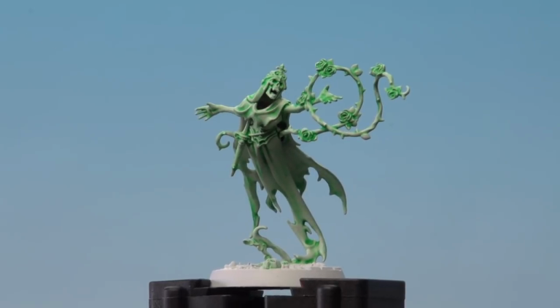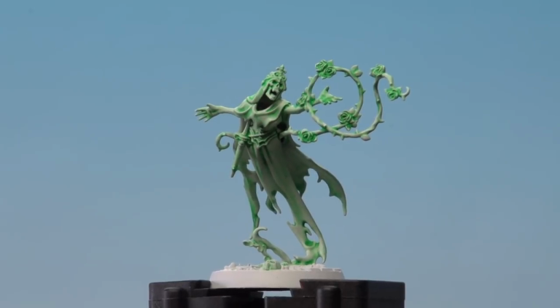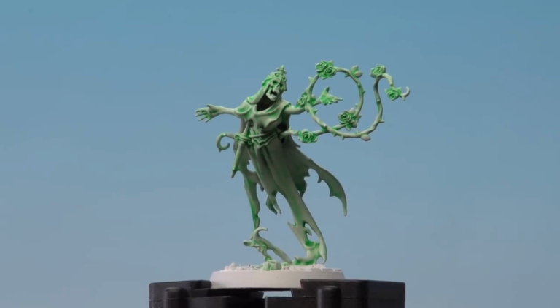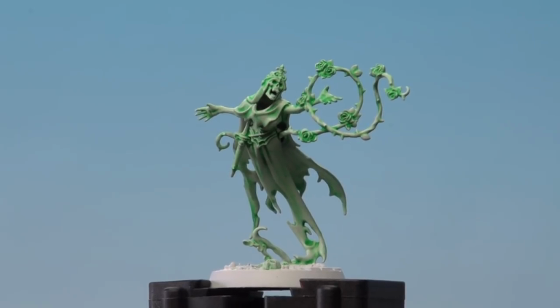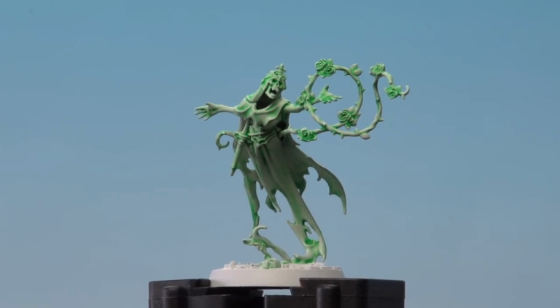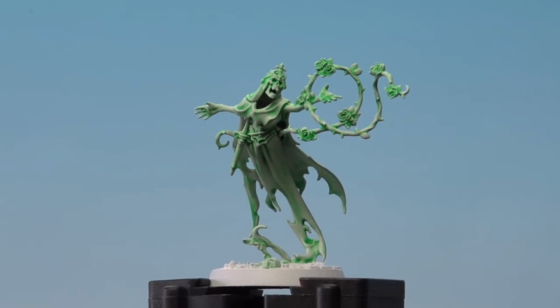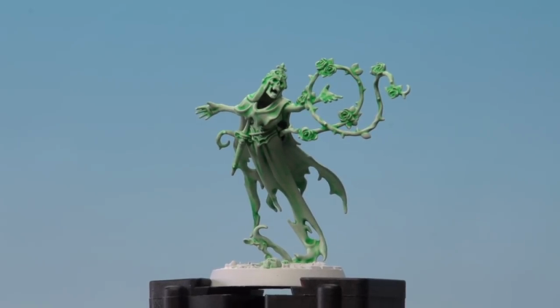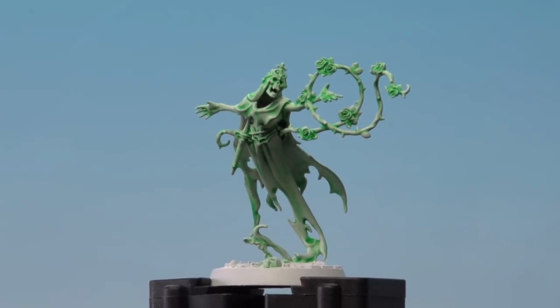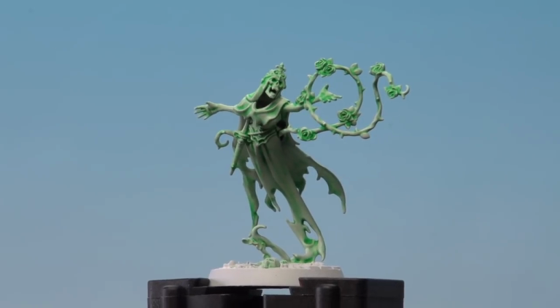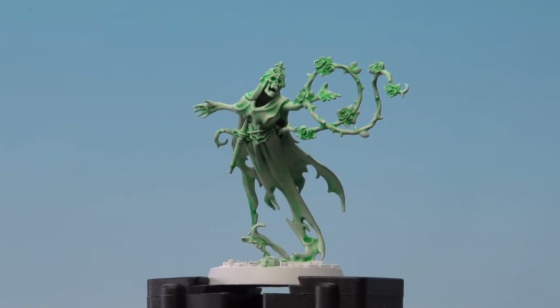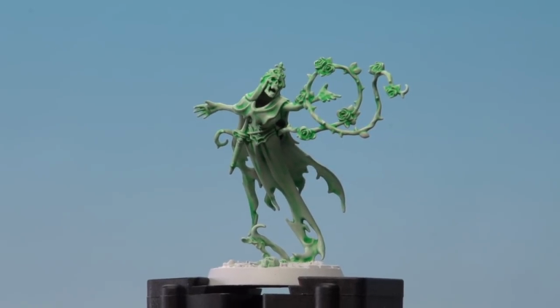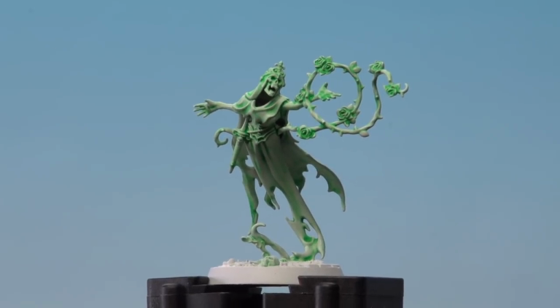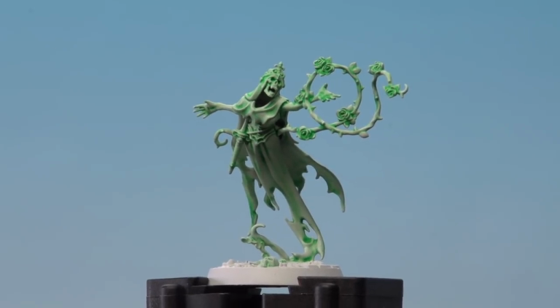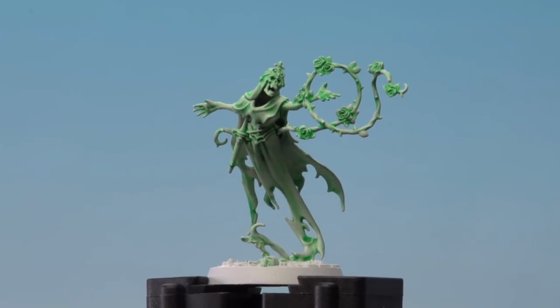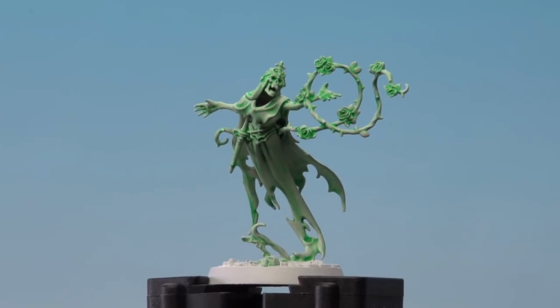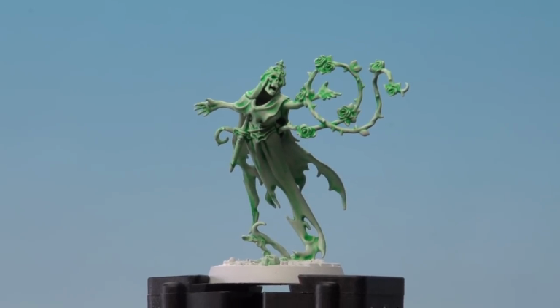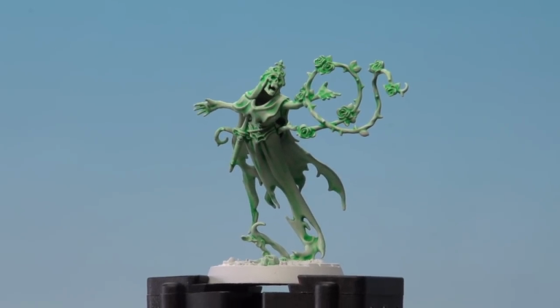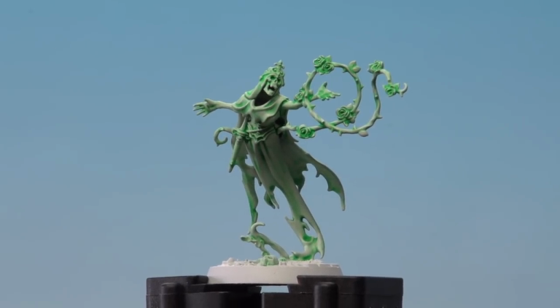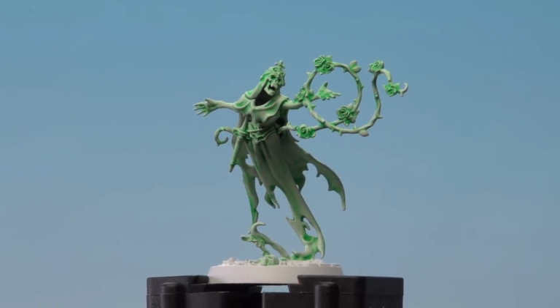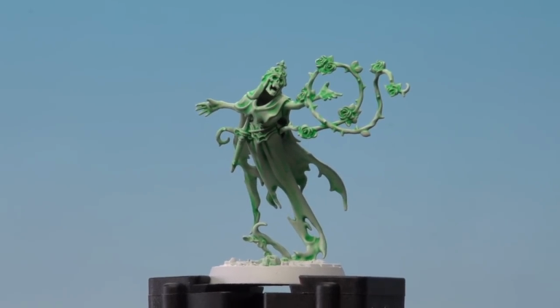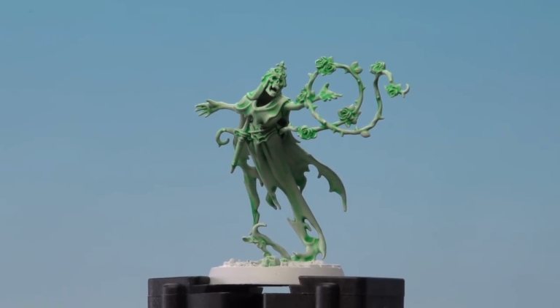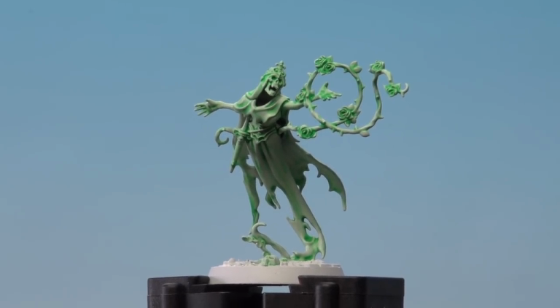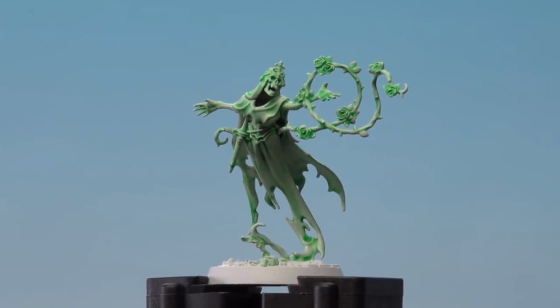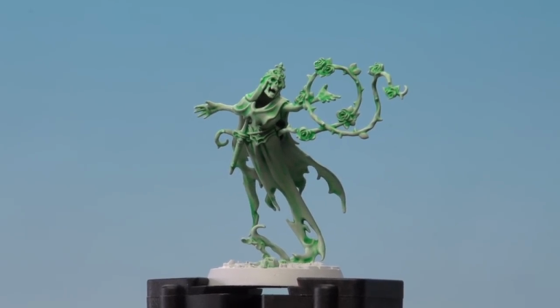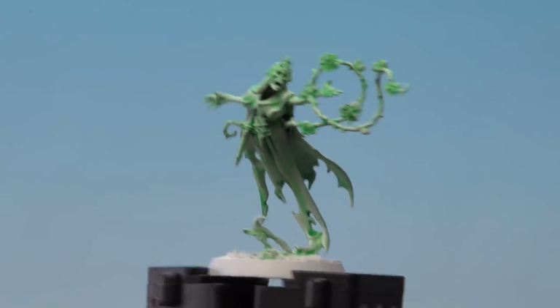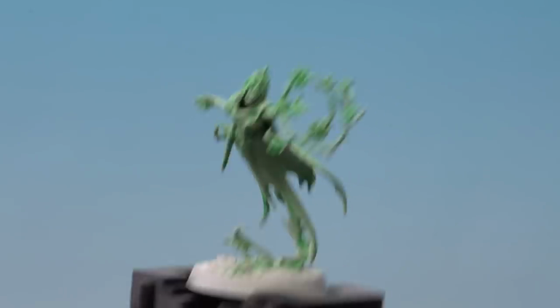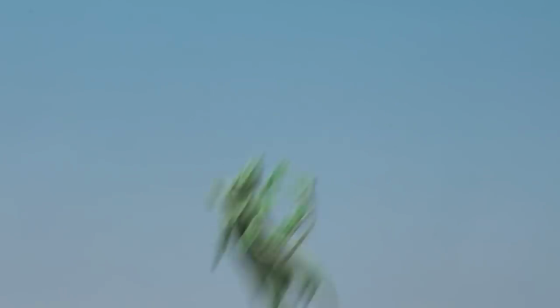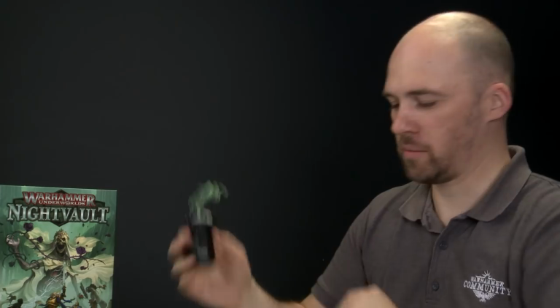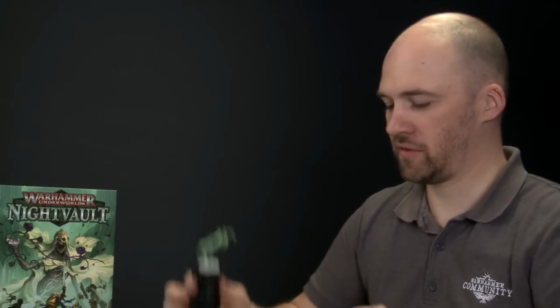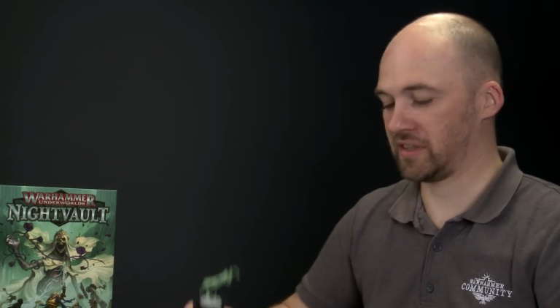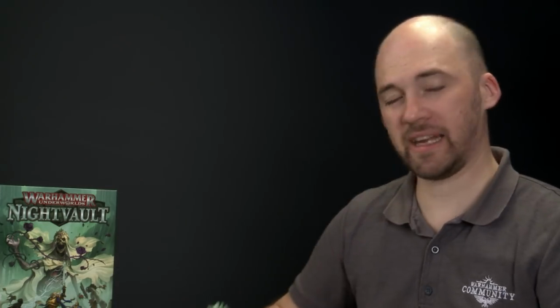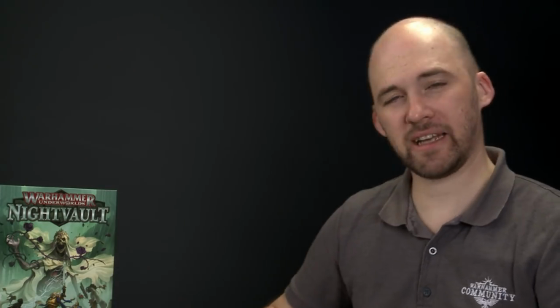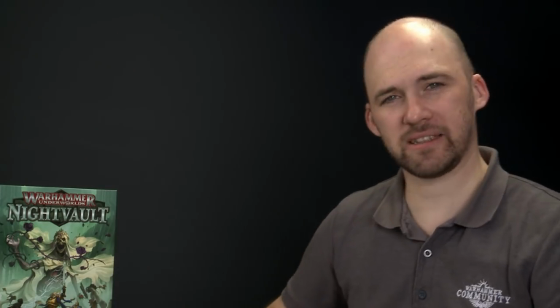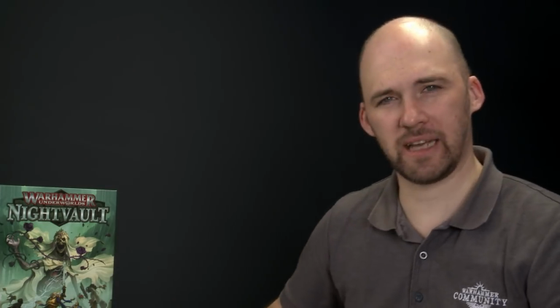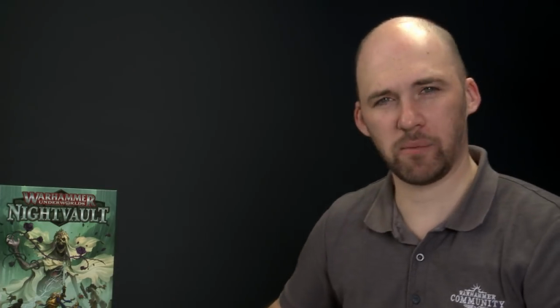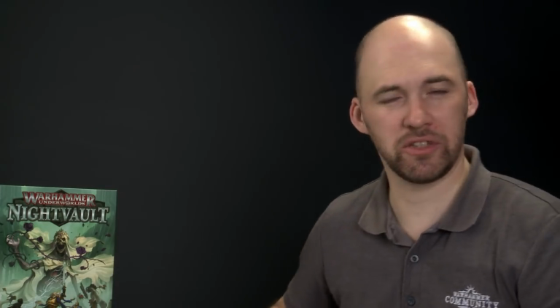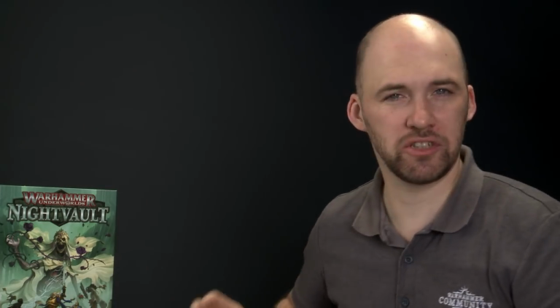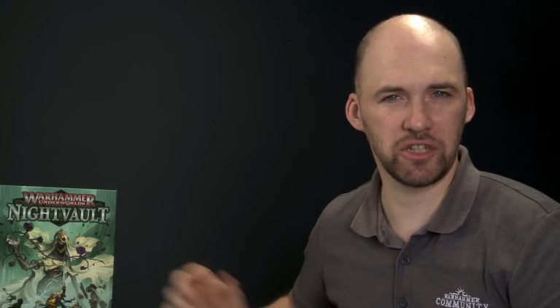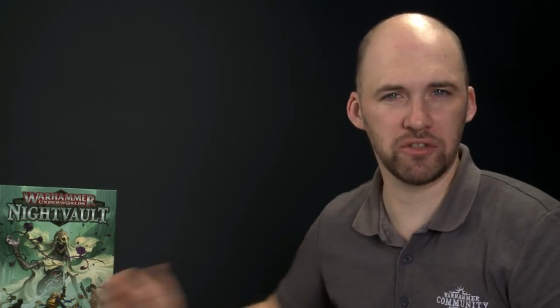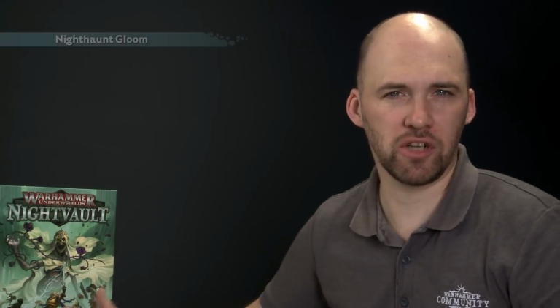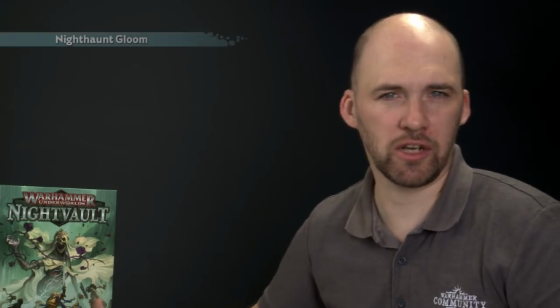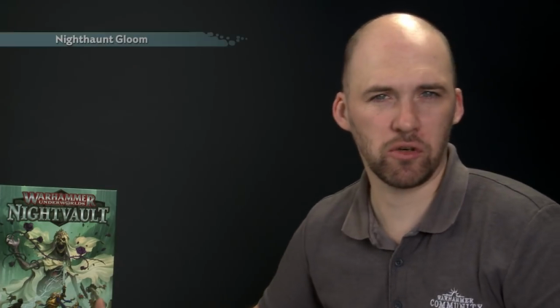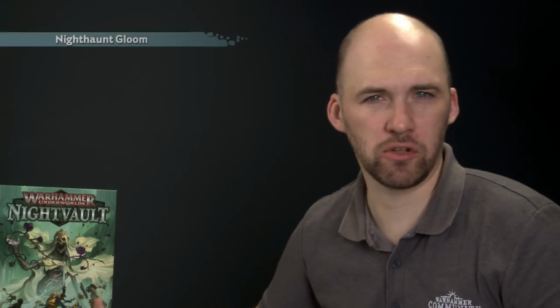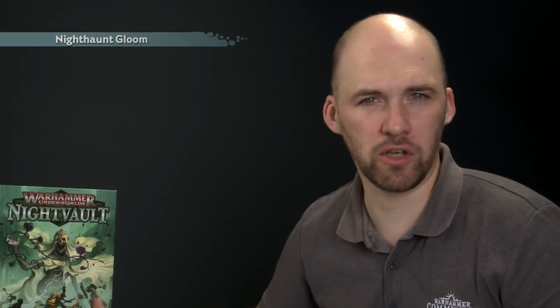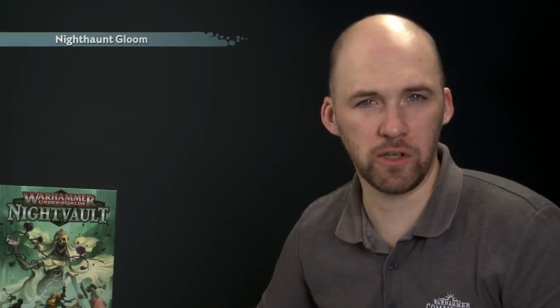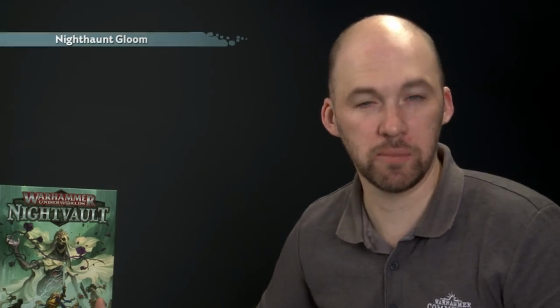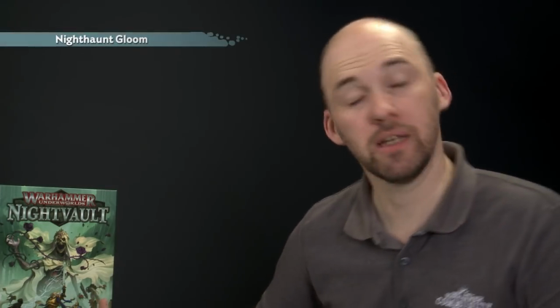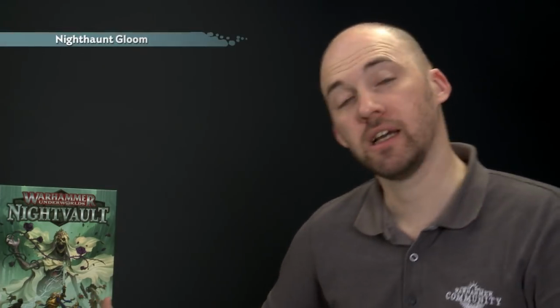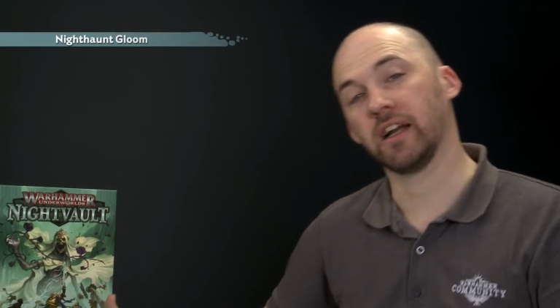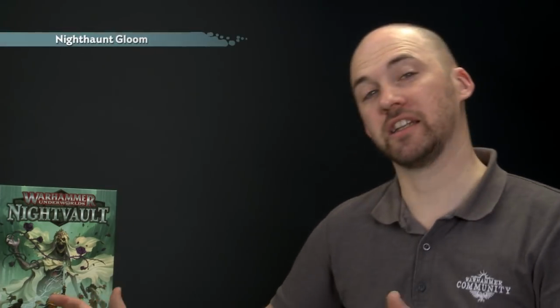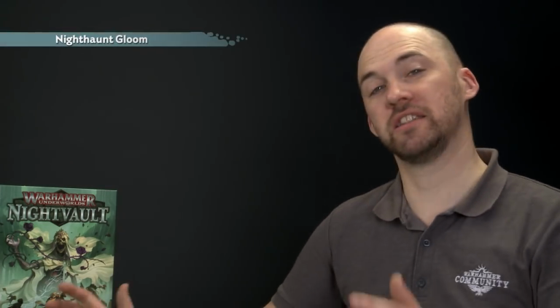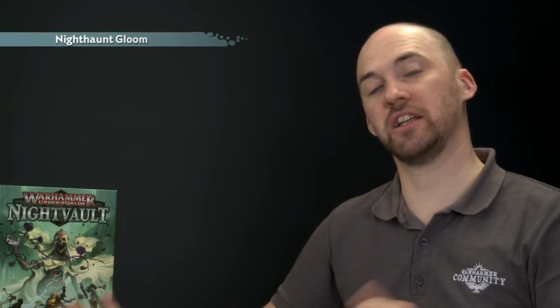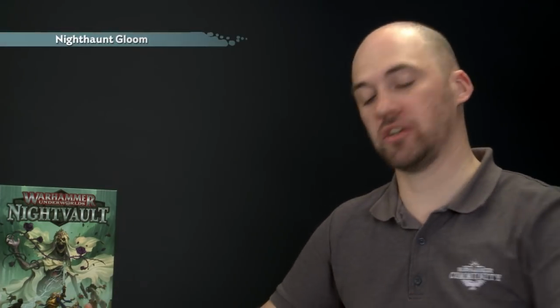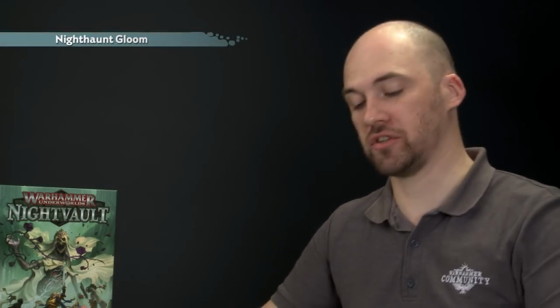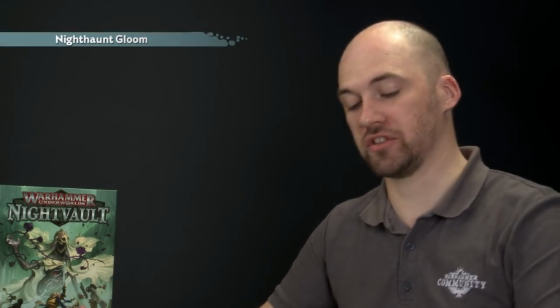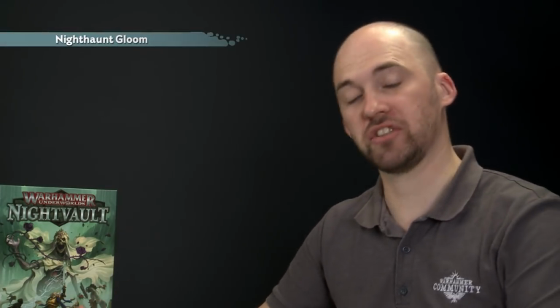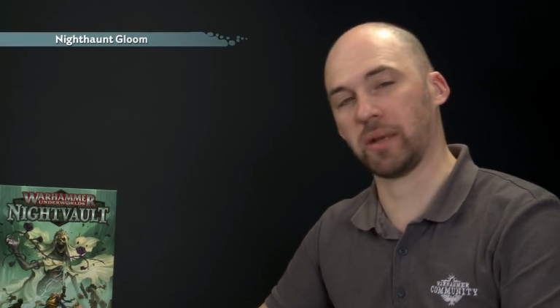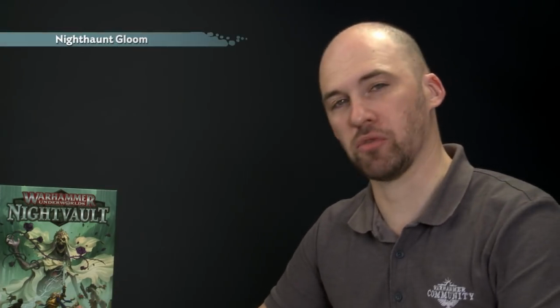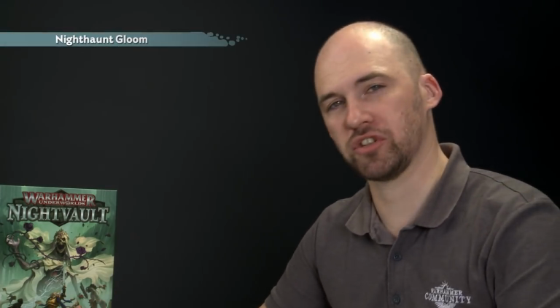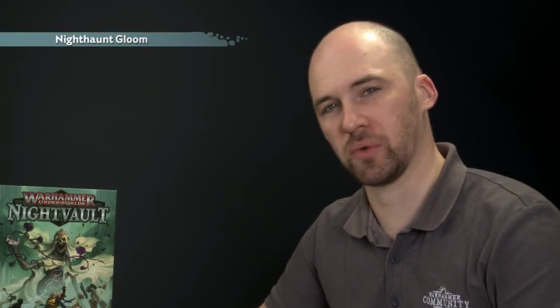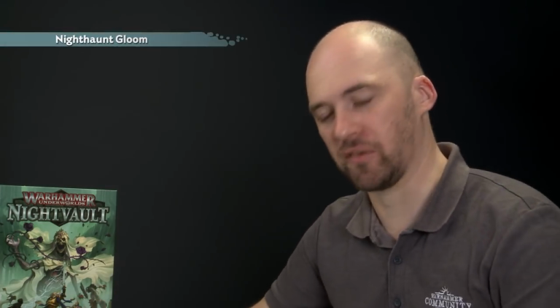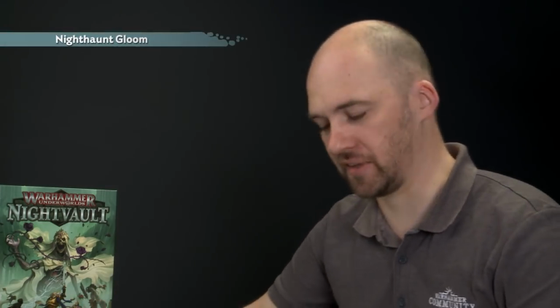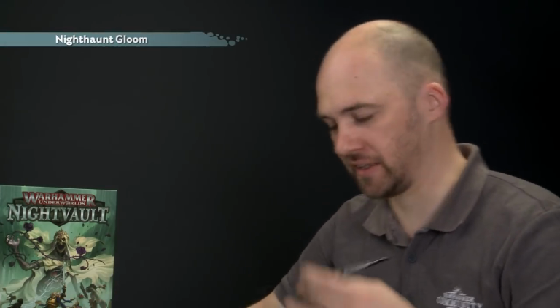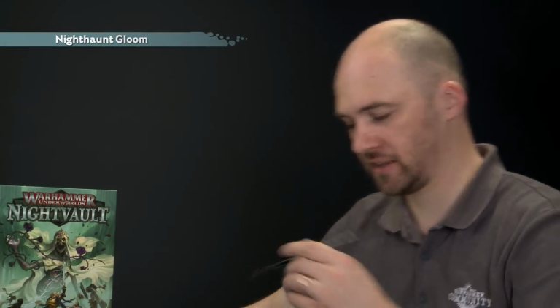There we are with the Hexwraith Flame now applied and dry. We're going to move to the next step which is to use Nihilakh Oxide — Night Haunt Gloom — and I'll continue using the same brush for this.